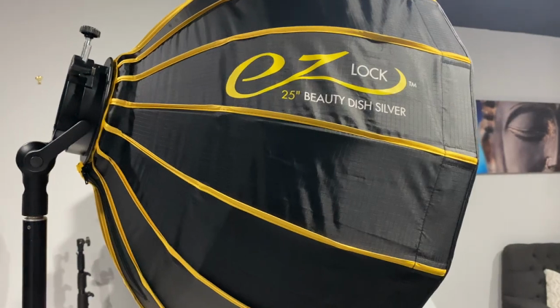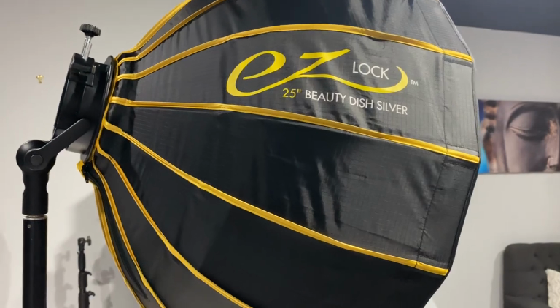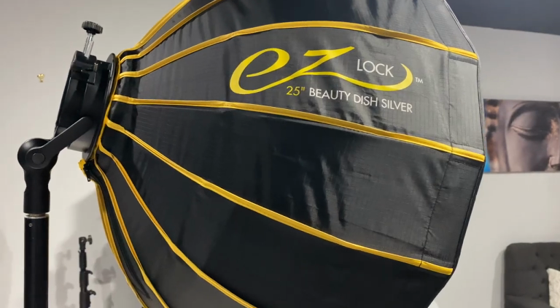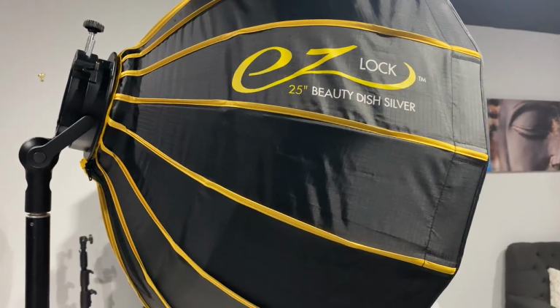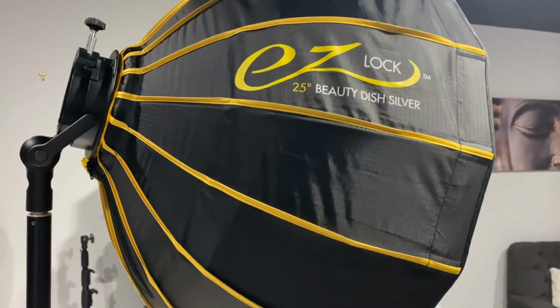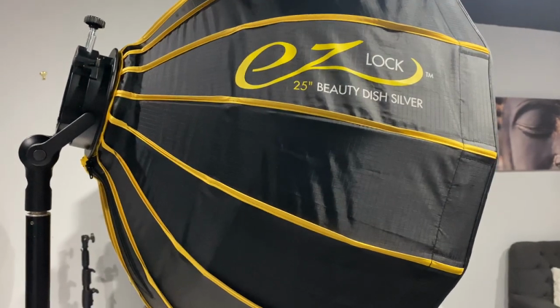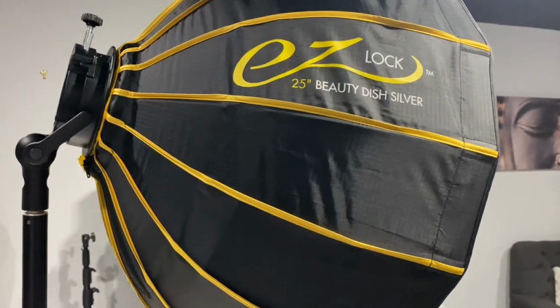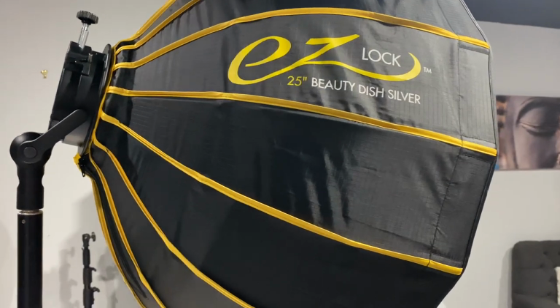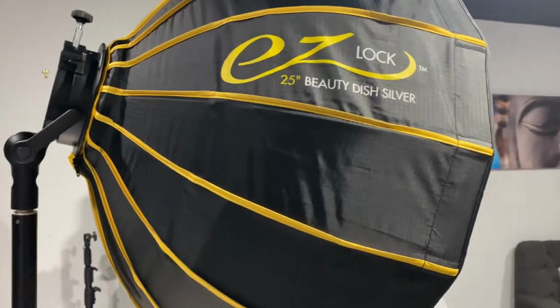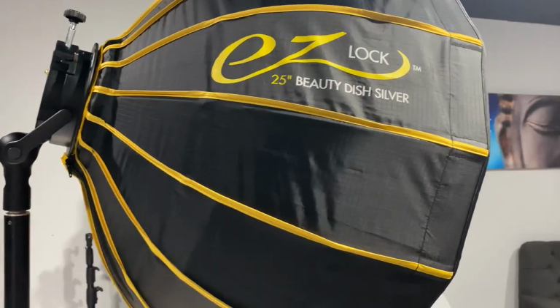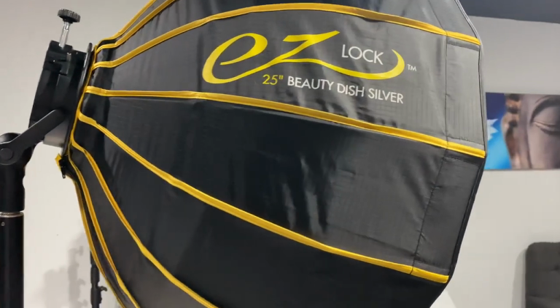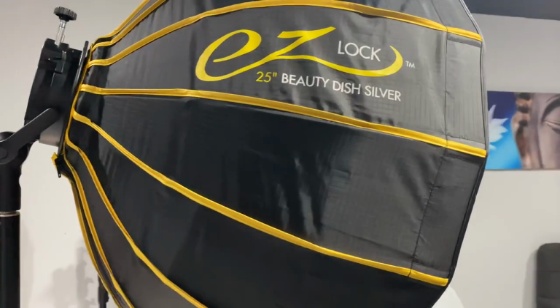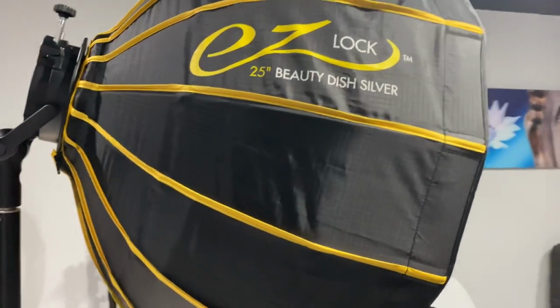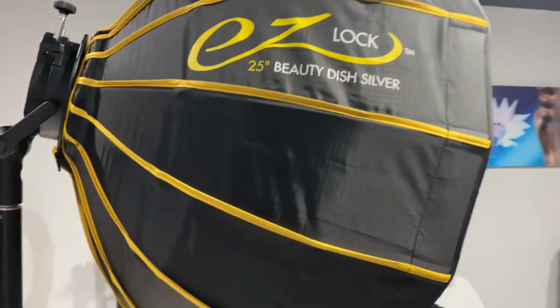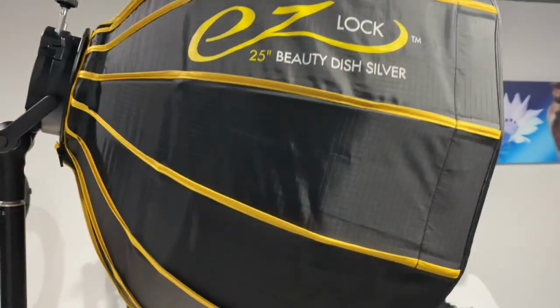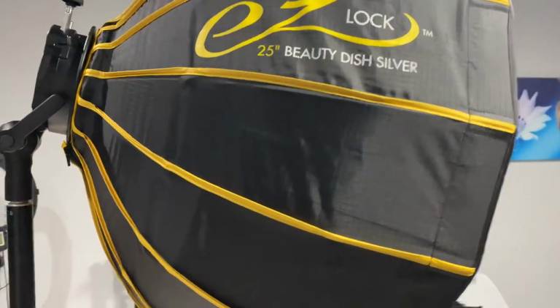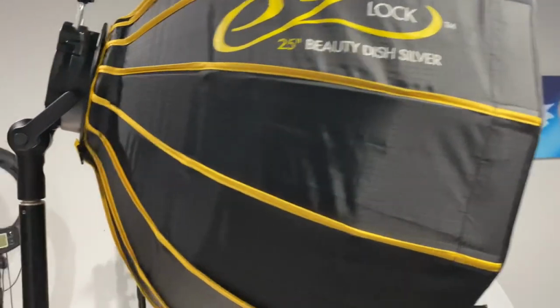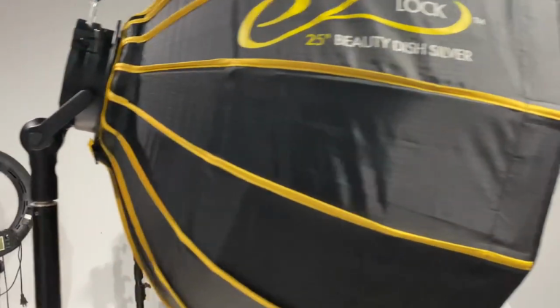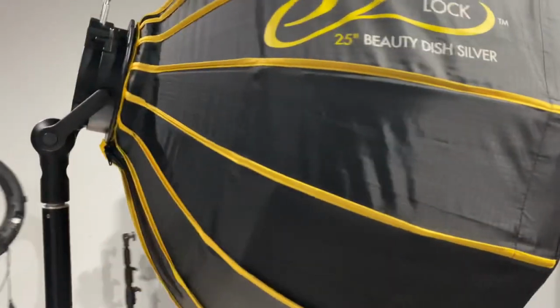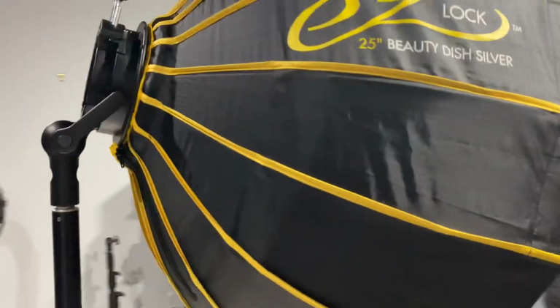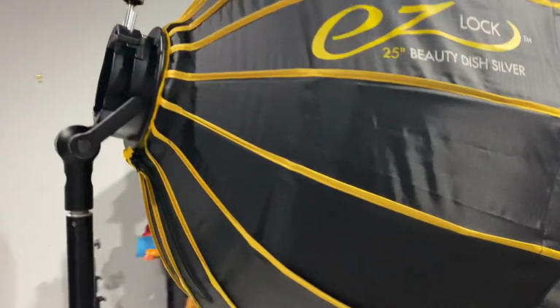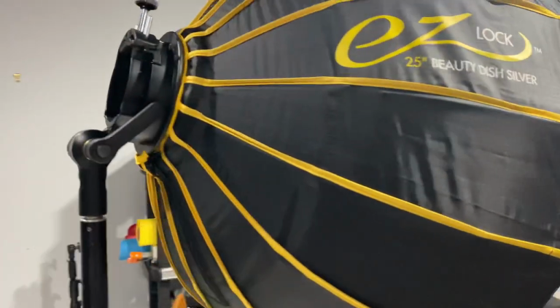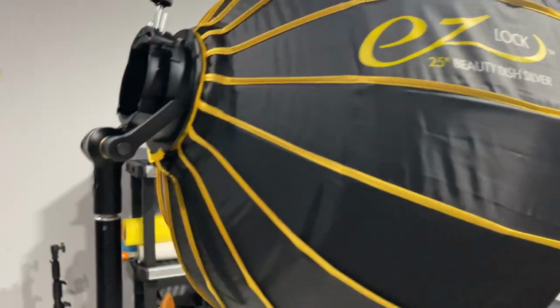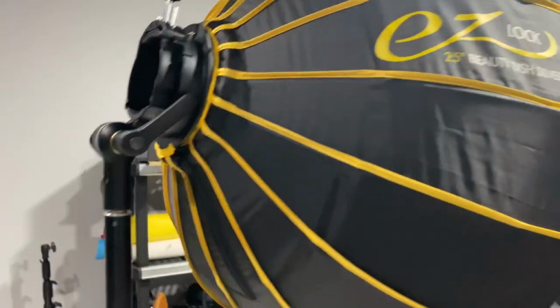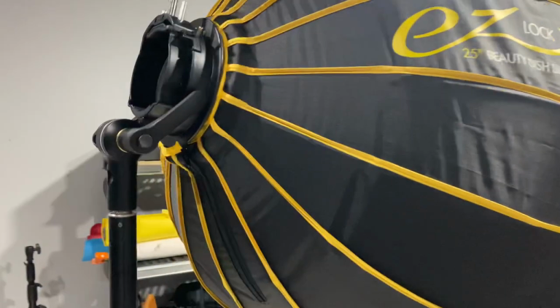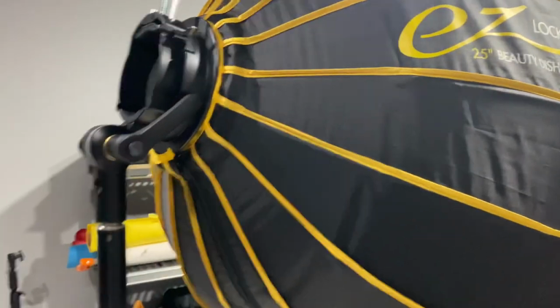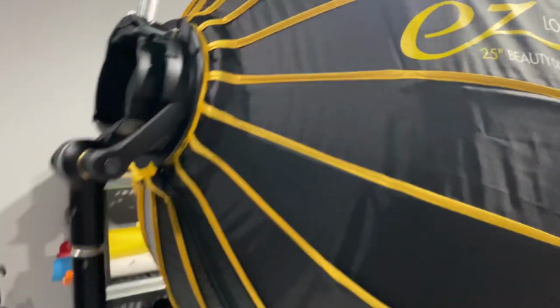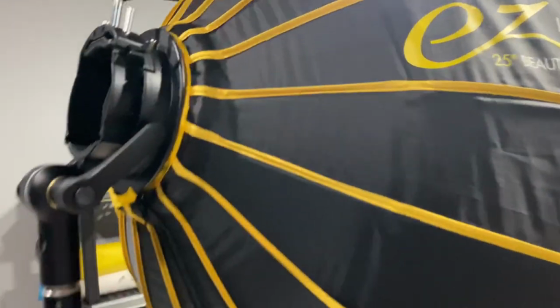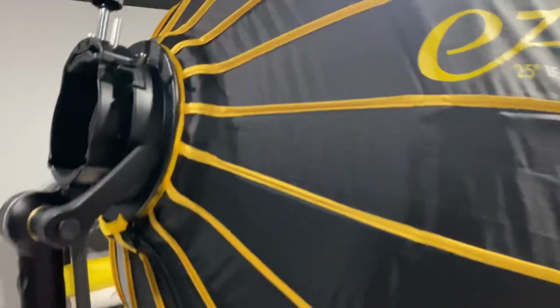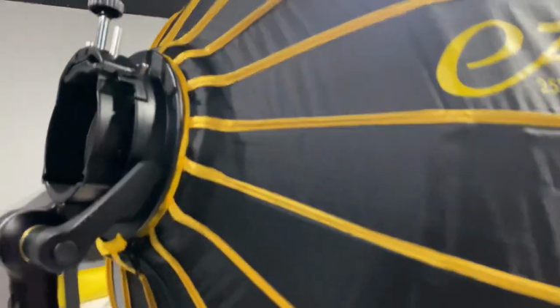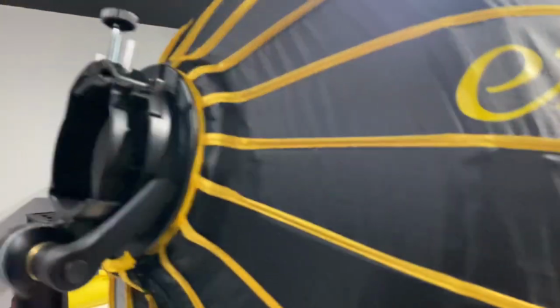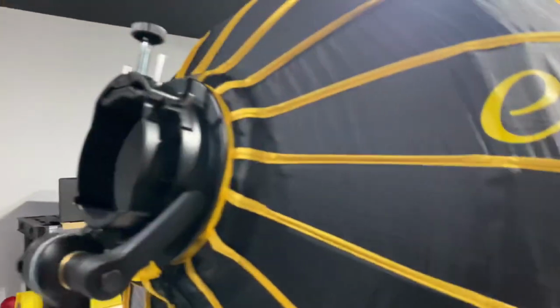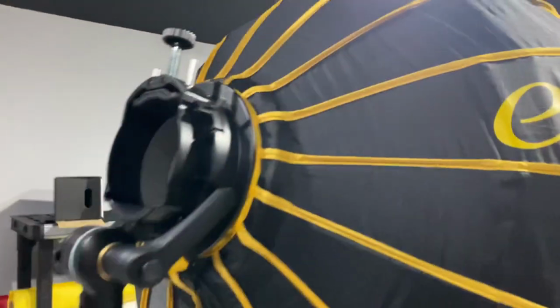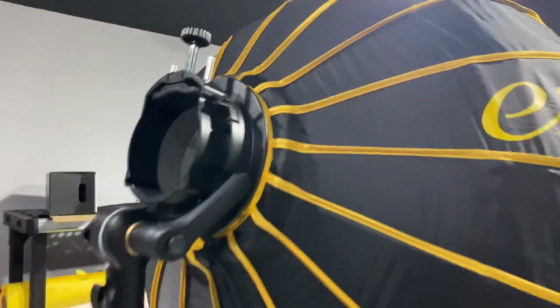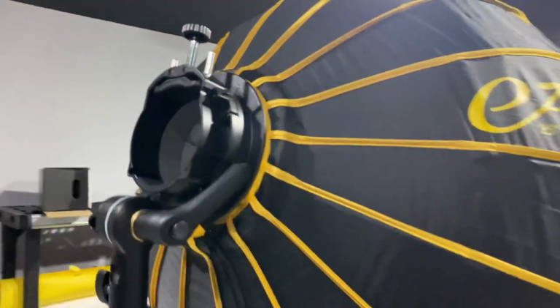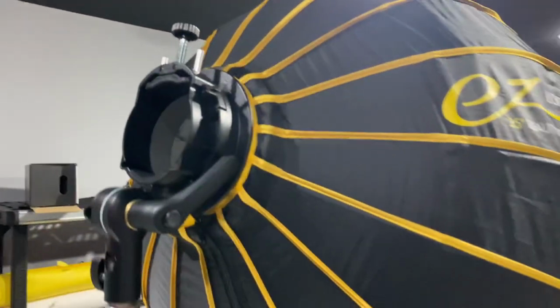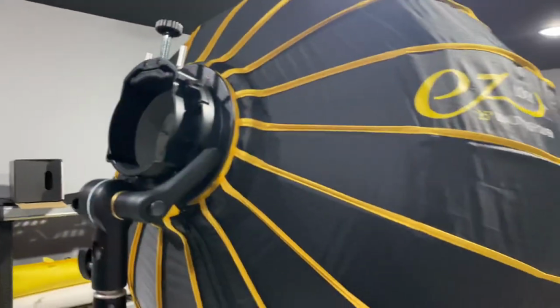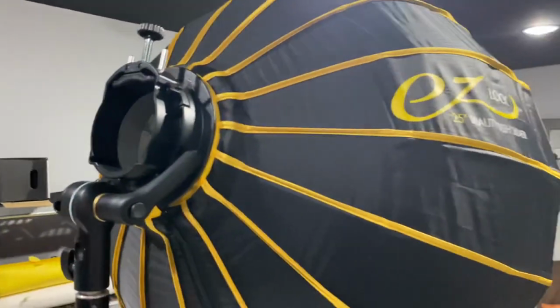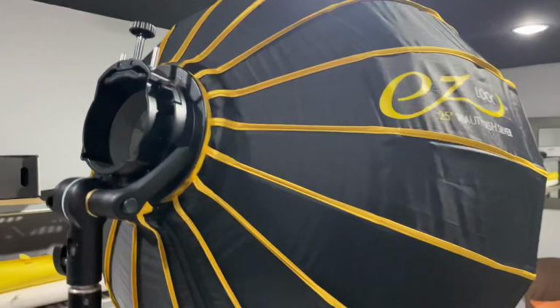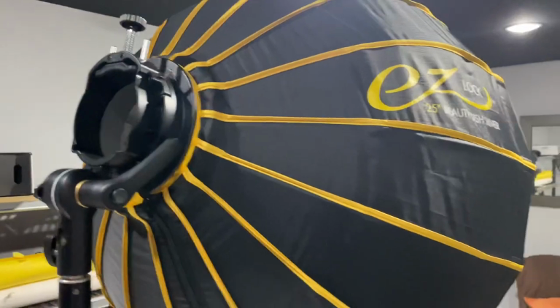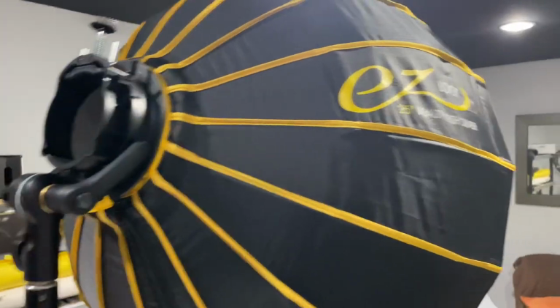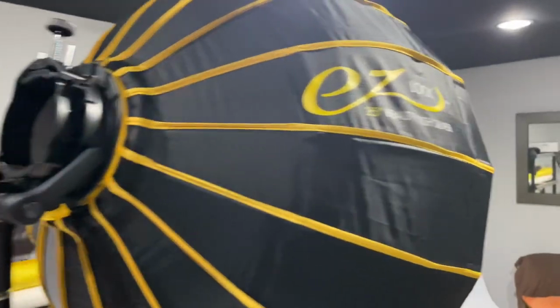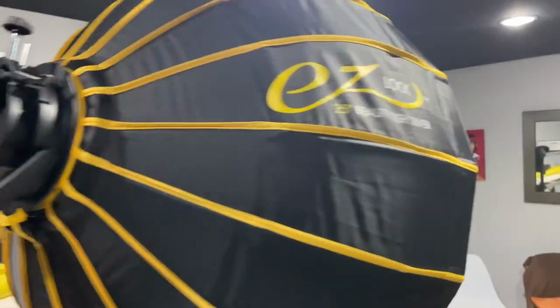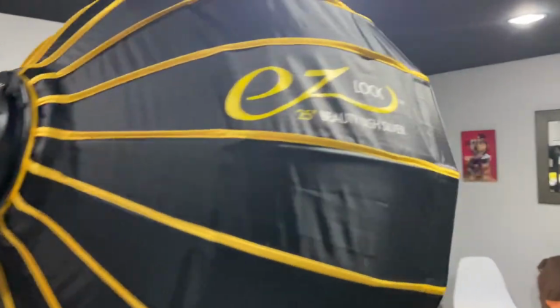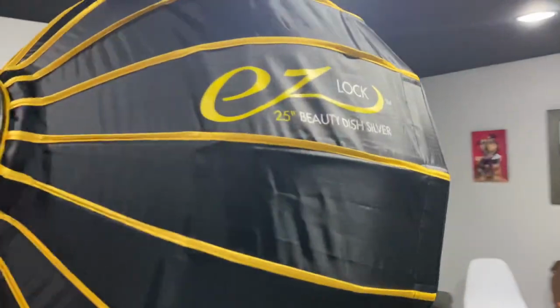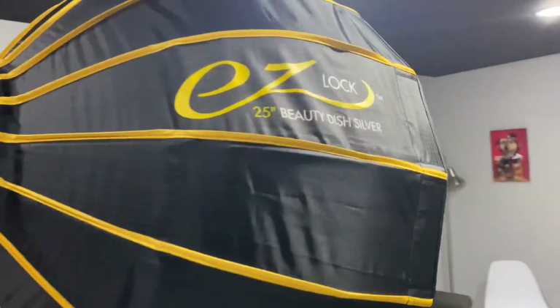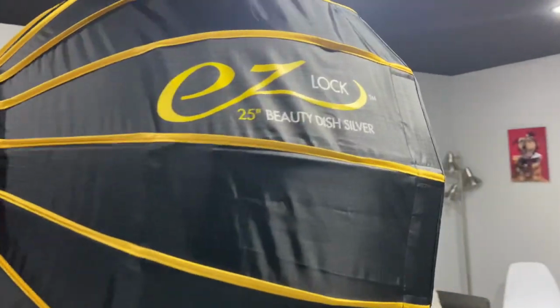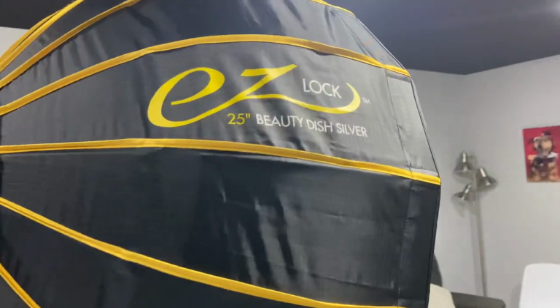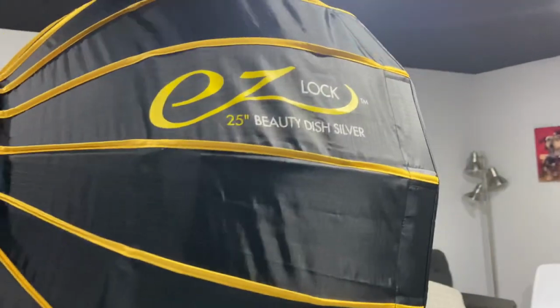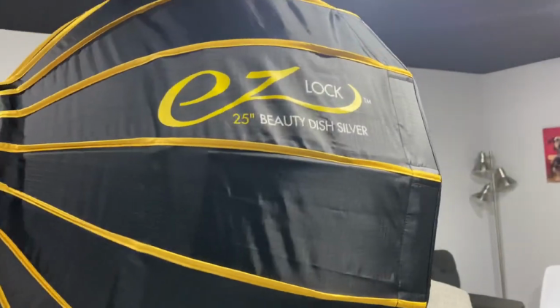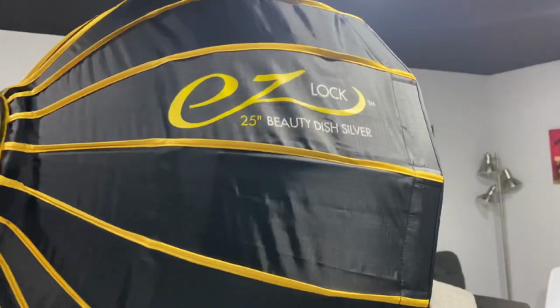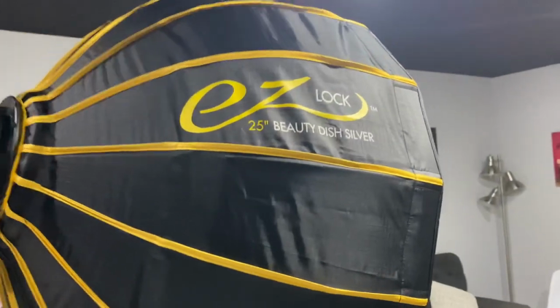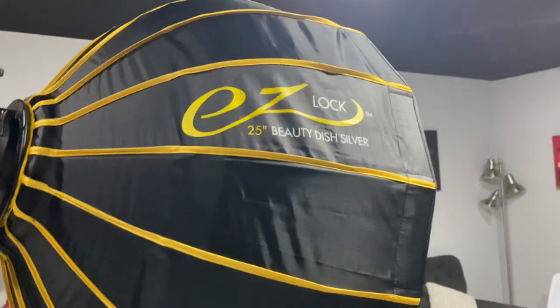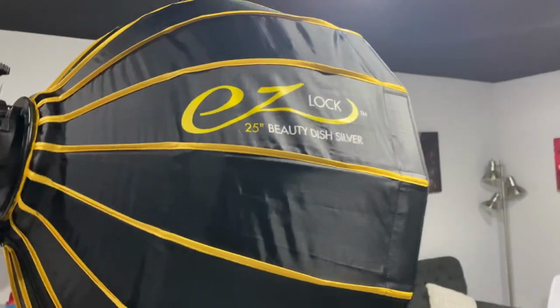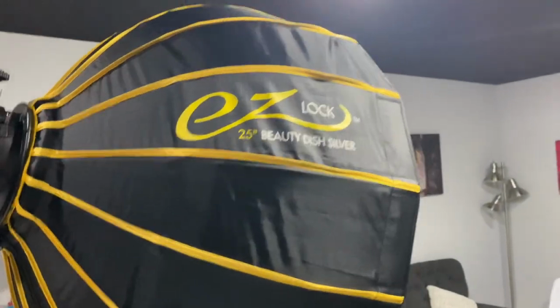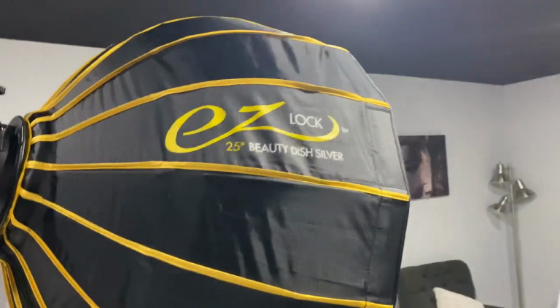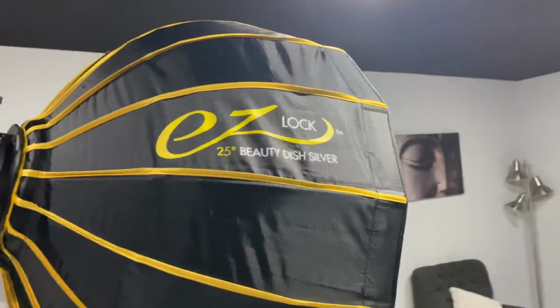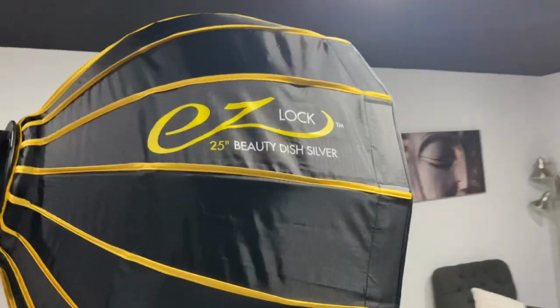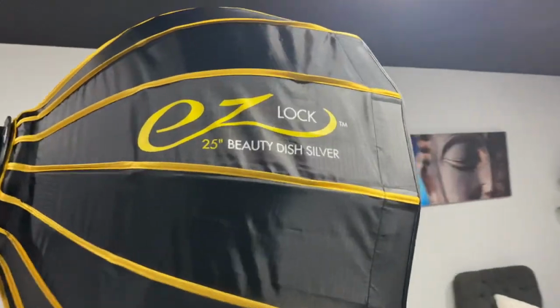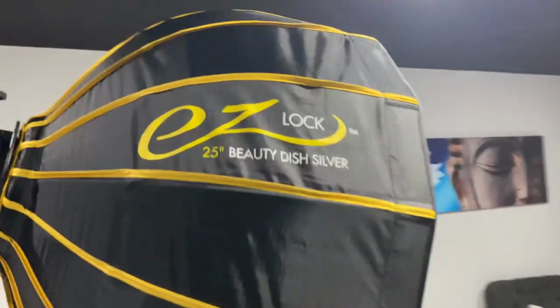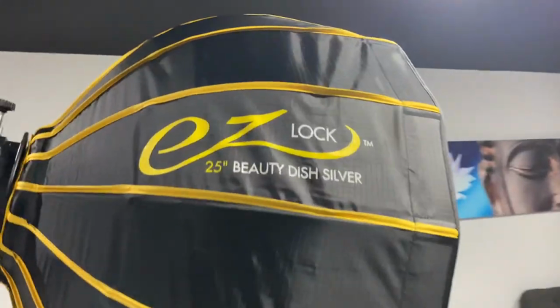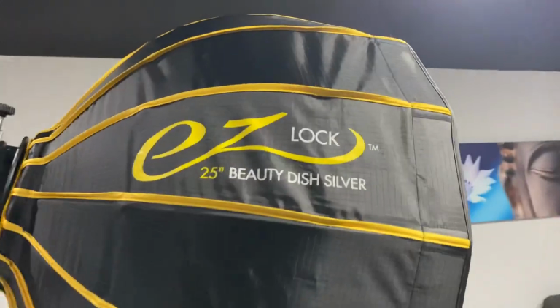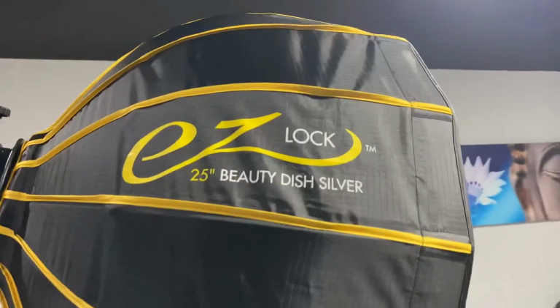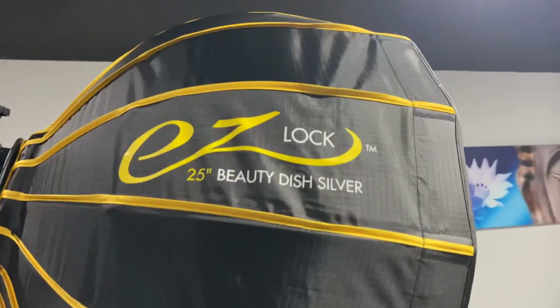What's up YouTube? This is Hector Rivera, Hector Your Photography. Check this out — I got my new EZ Beauty Dish, EZ Lock.